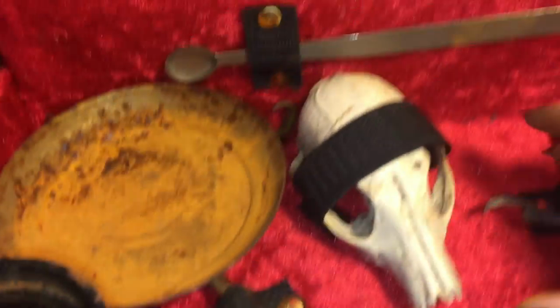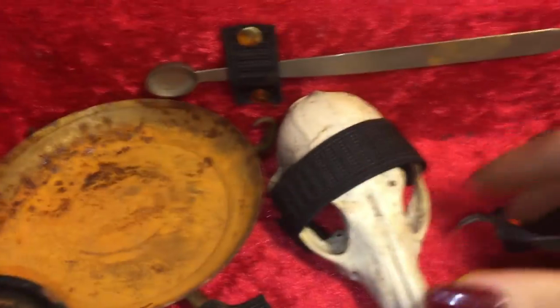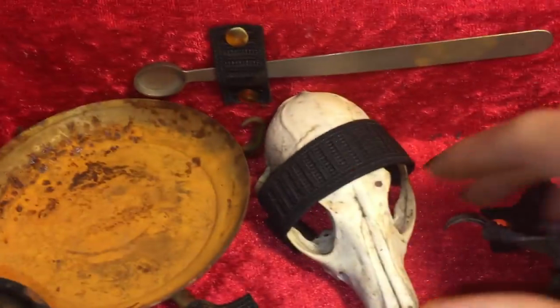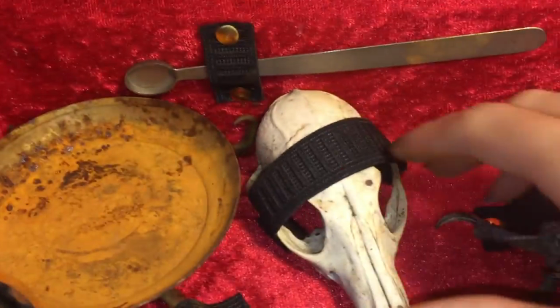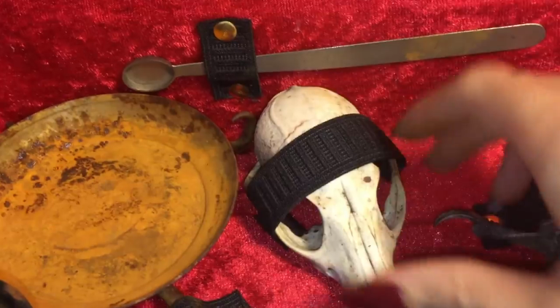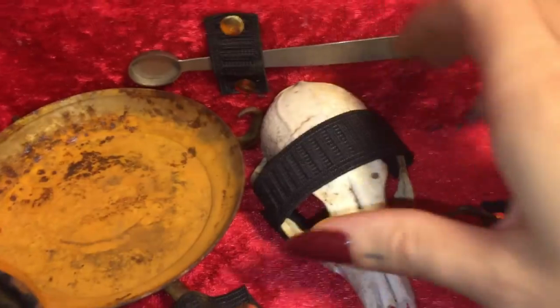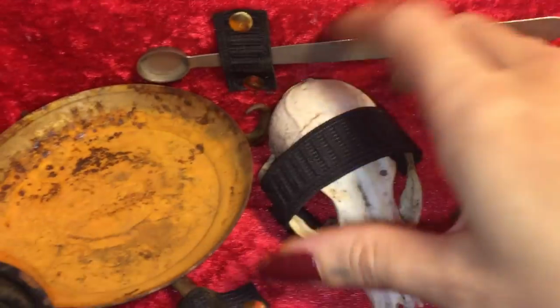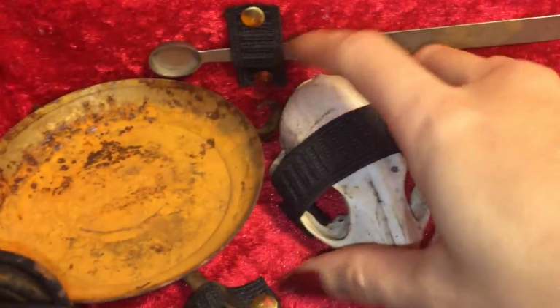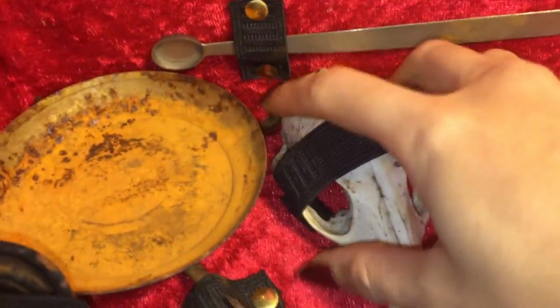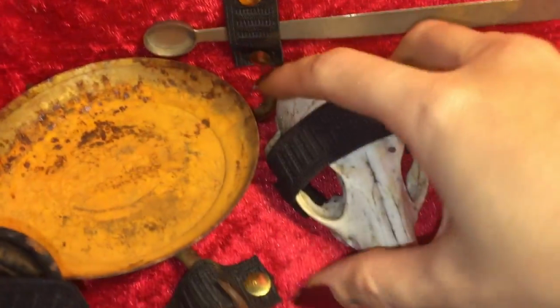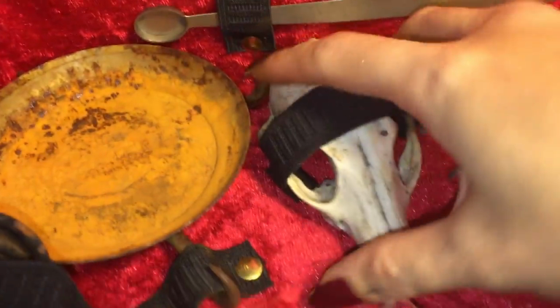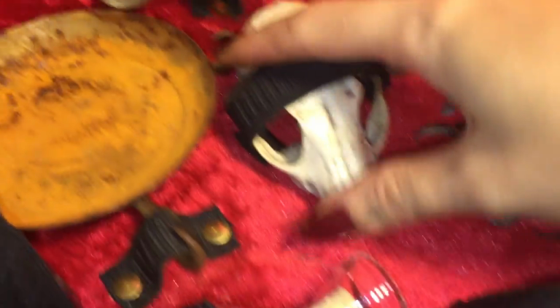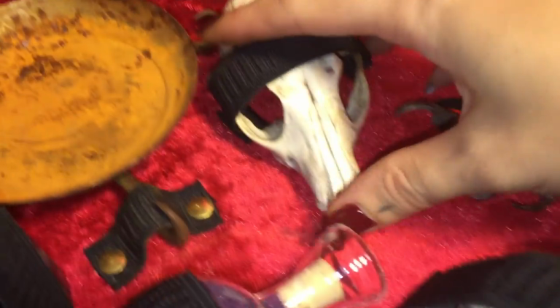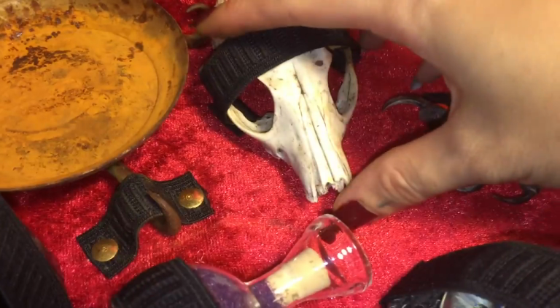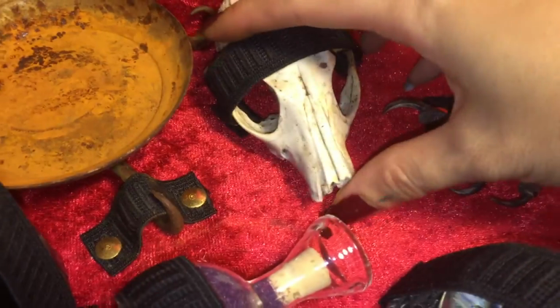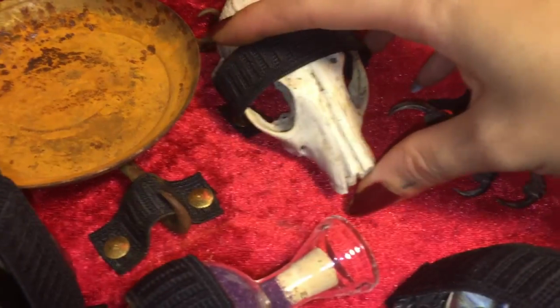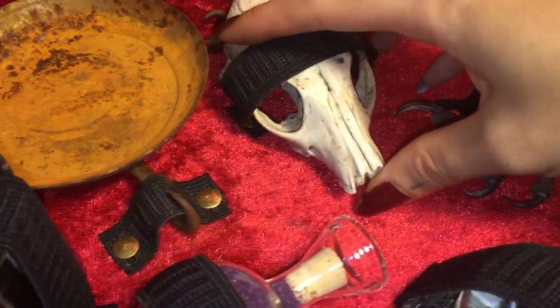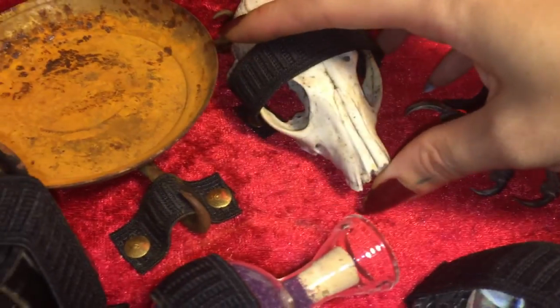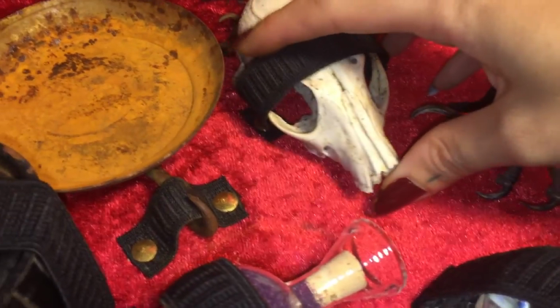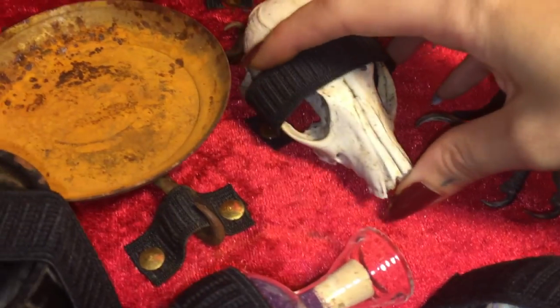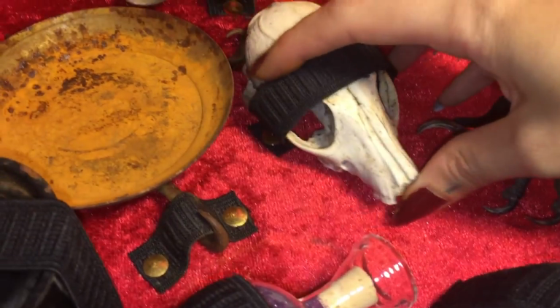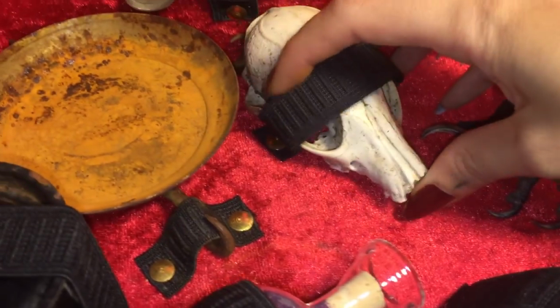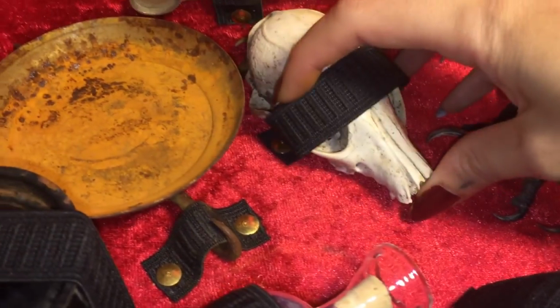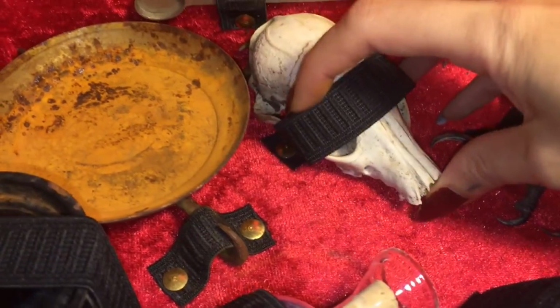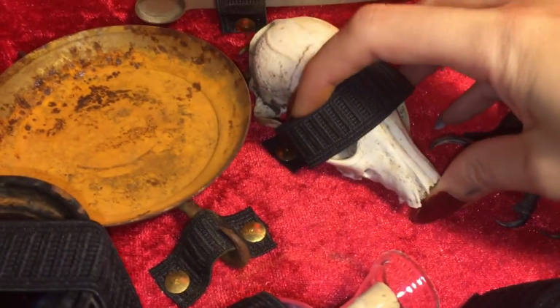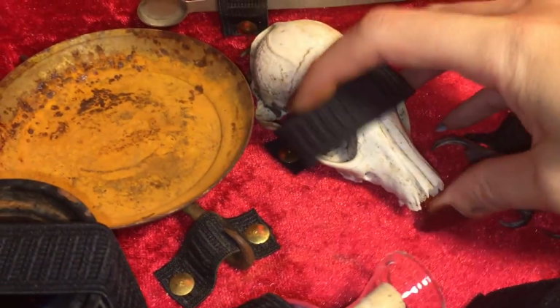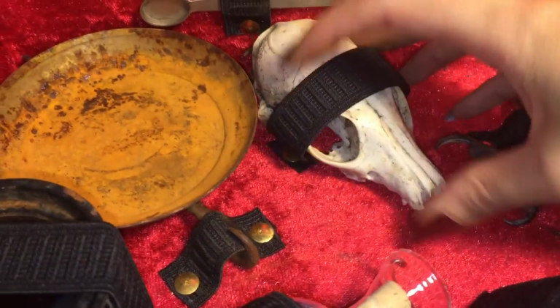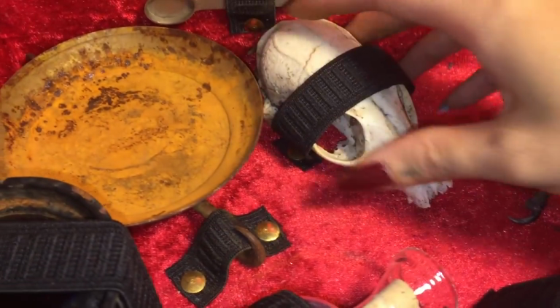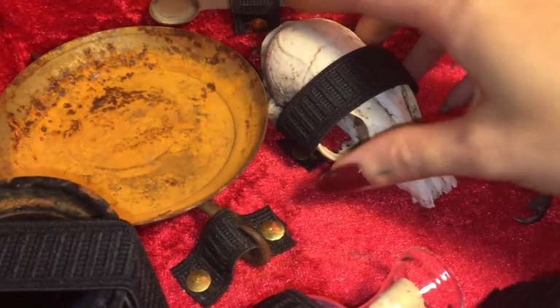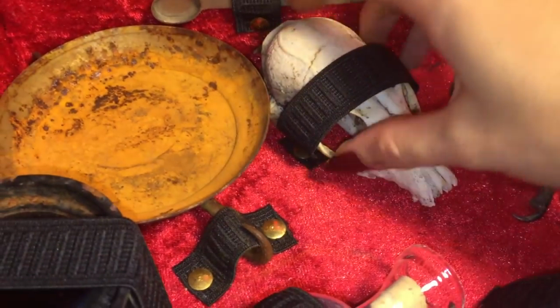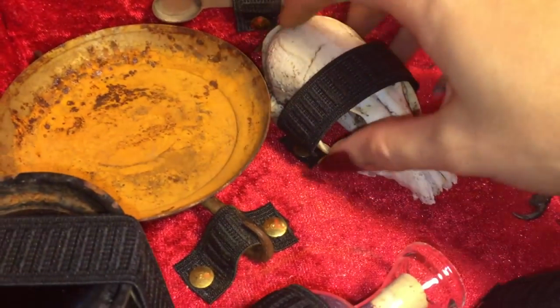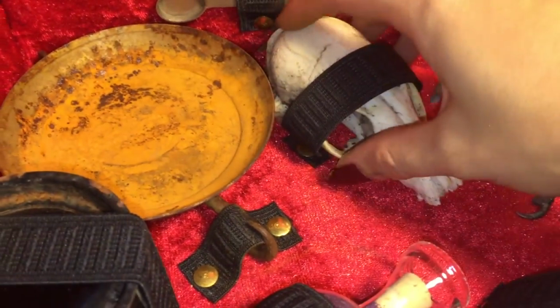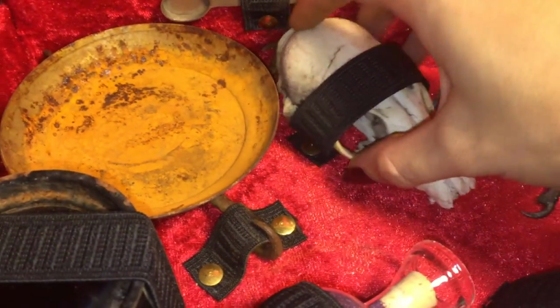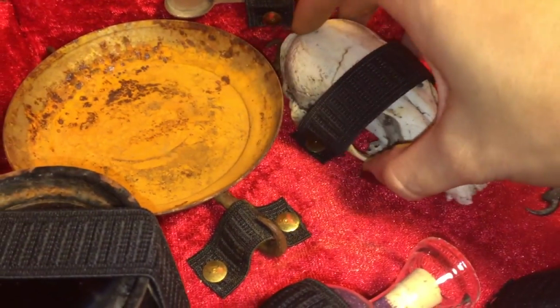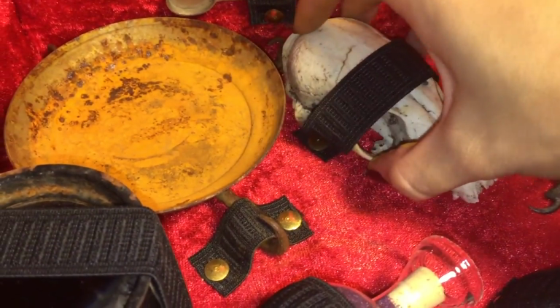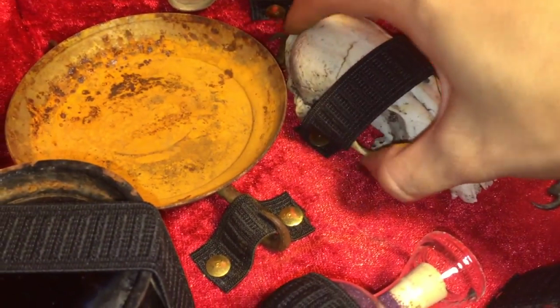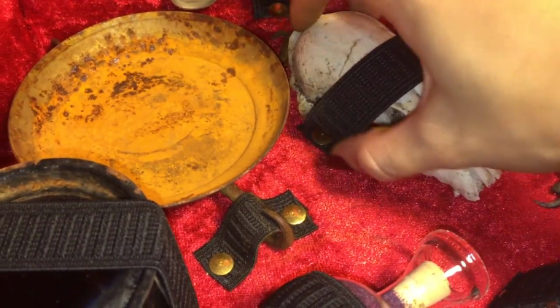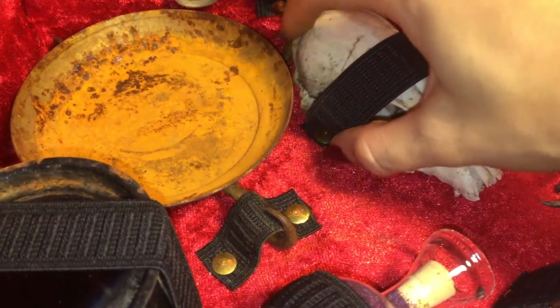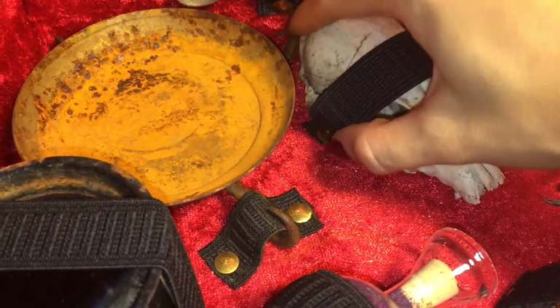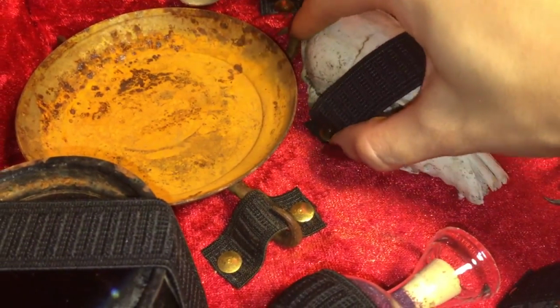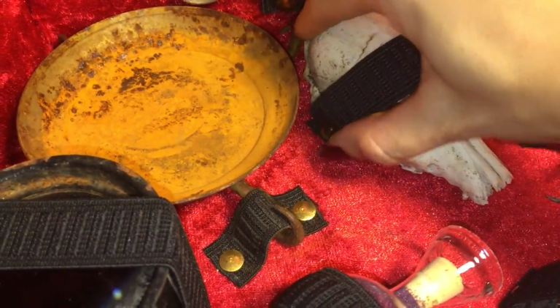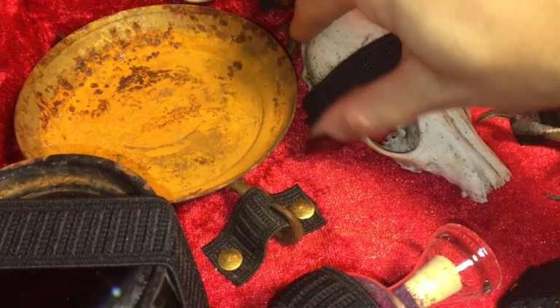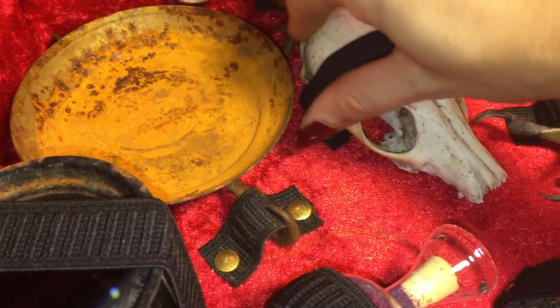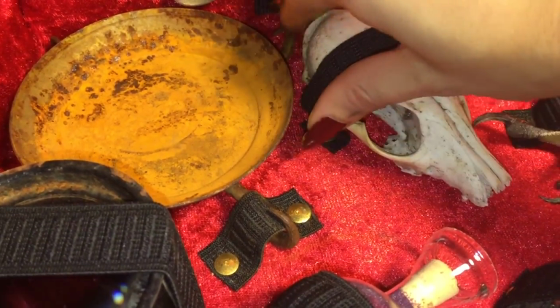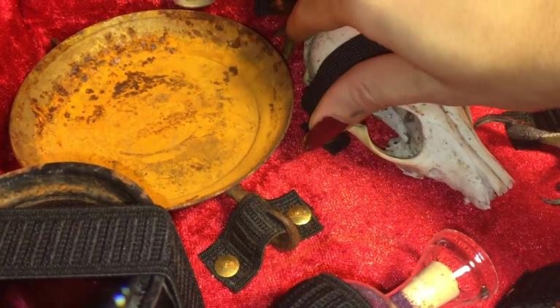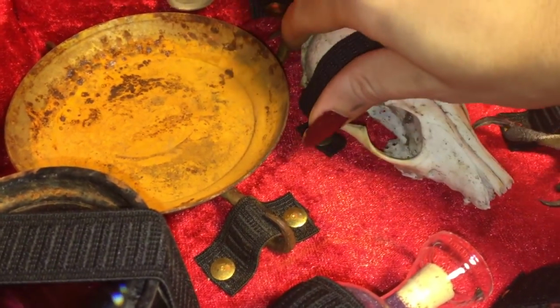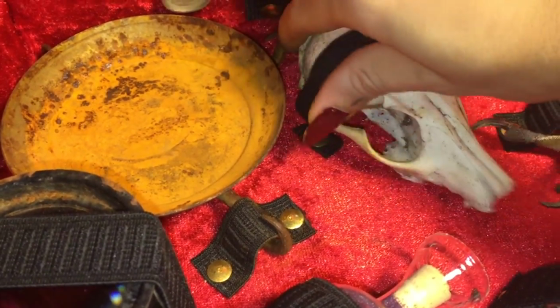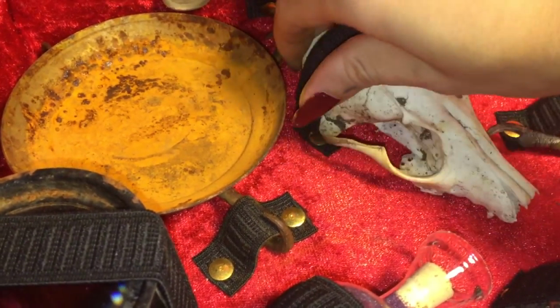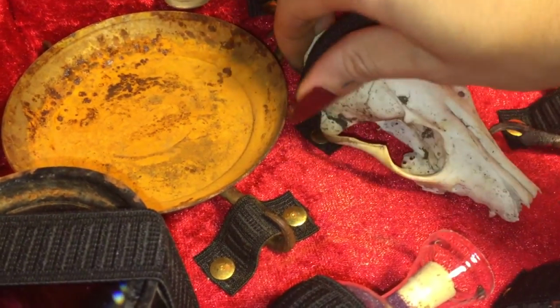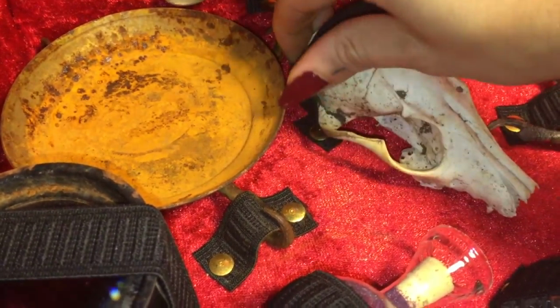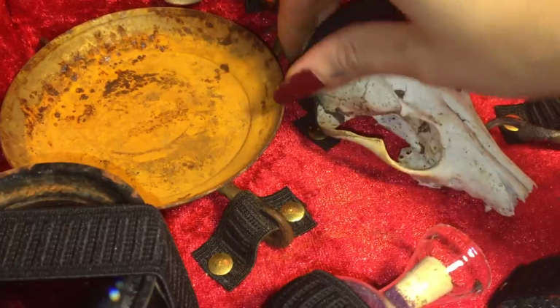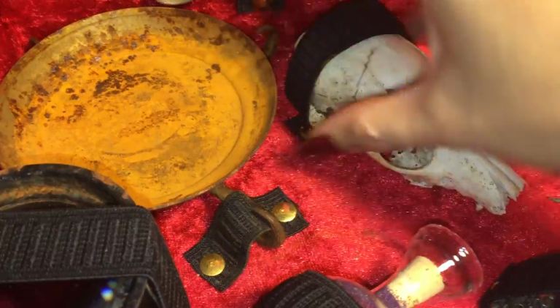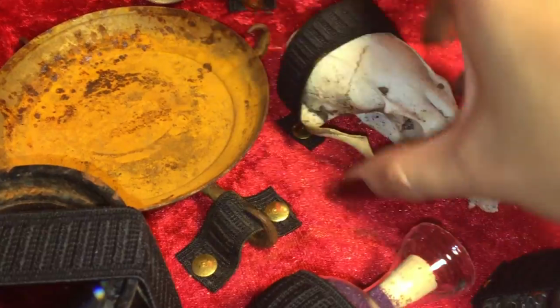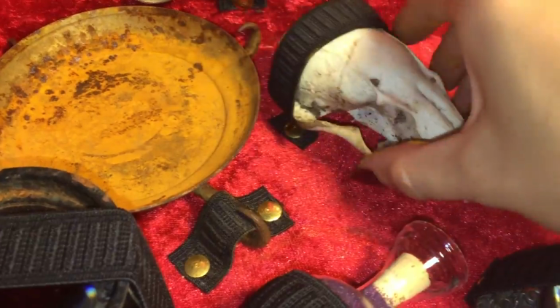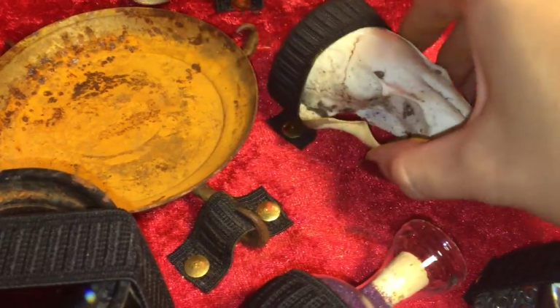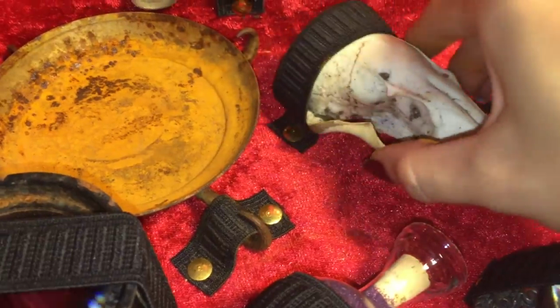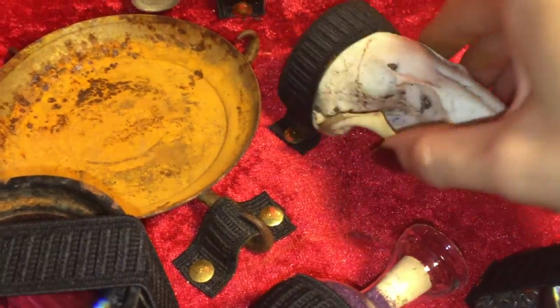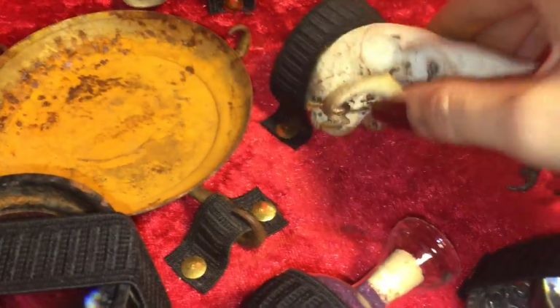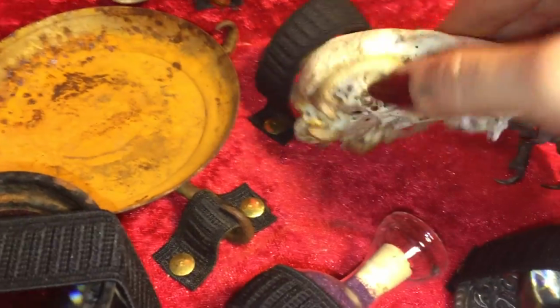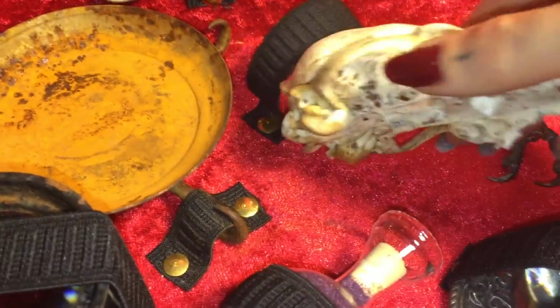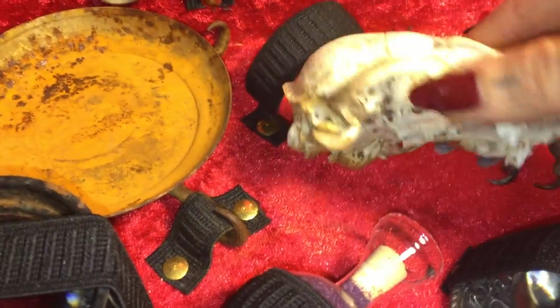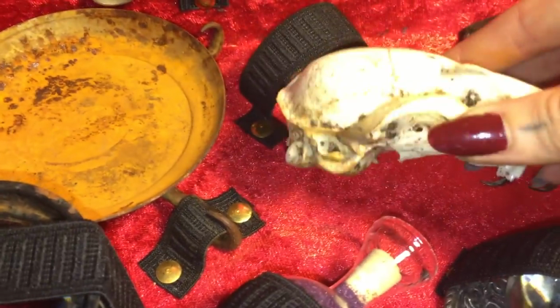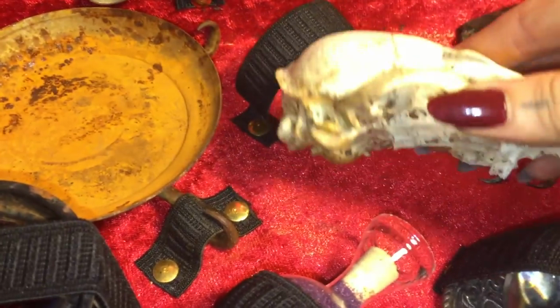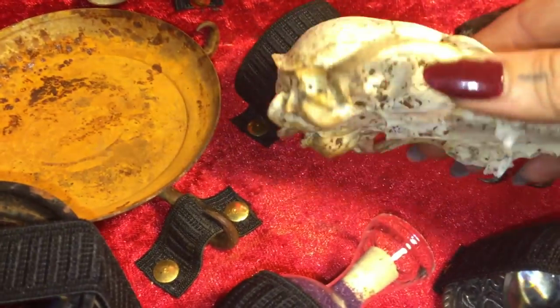Now this is a coyote skull — a really, really old one. It's a baby coyote.